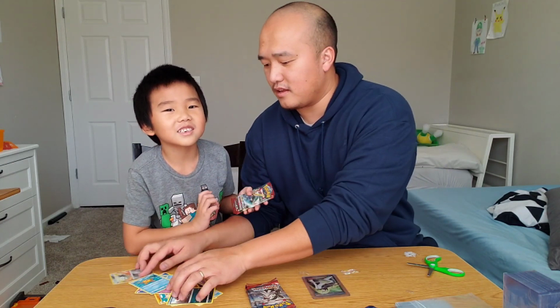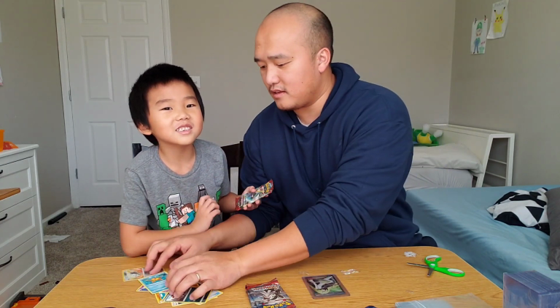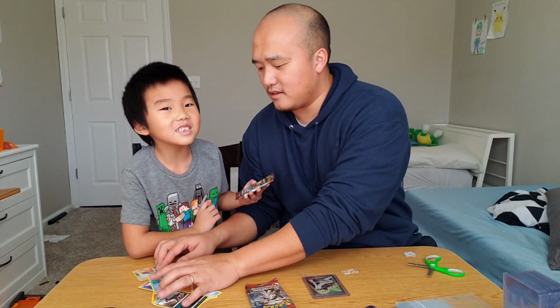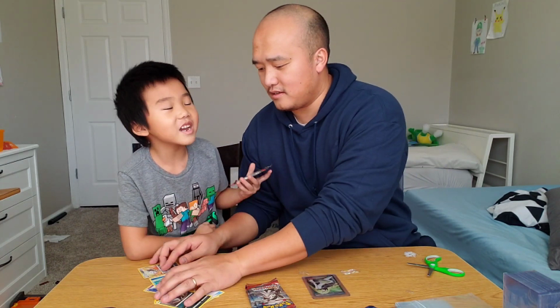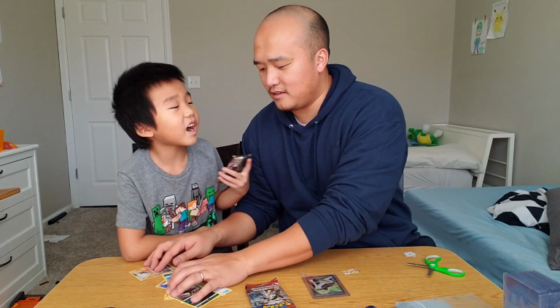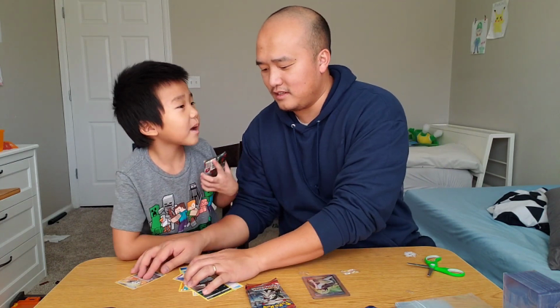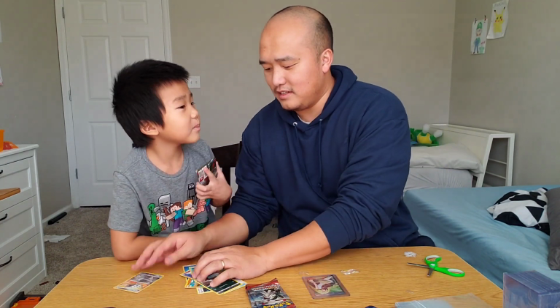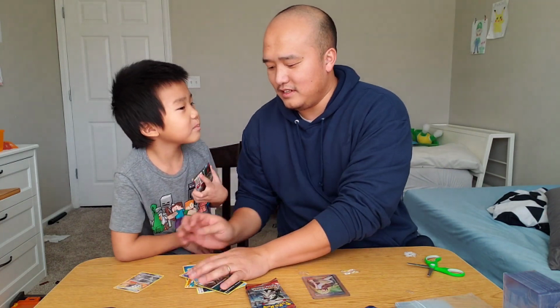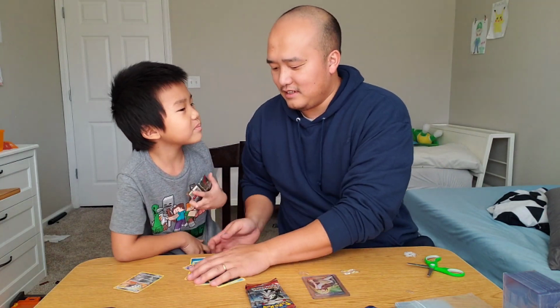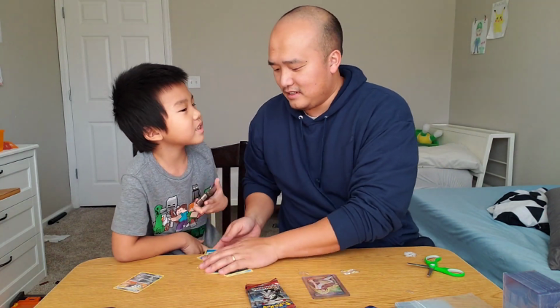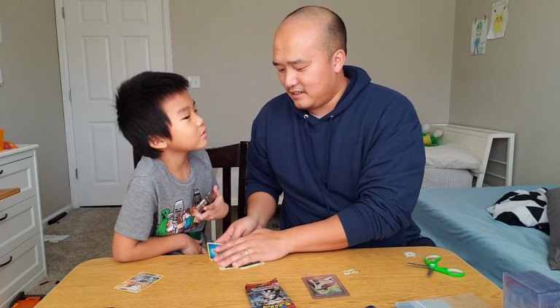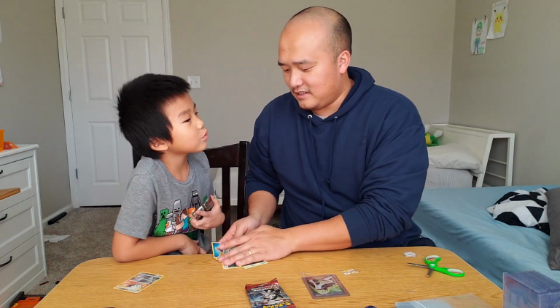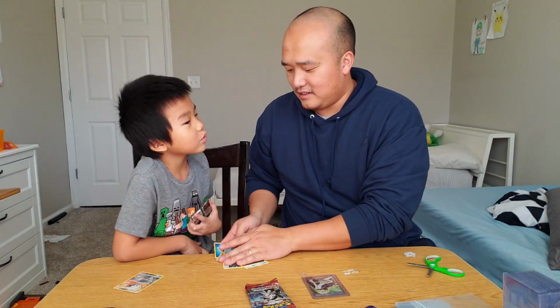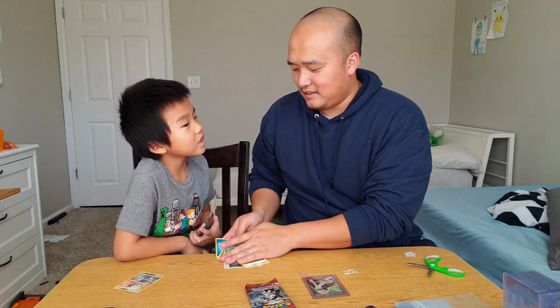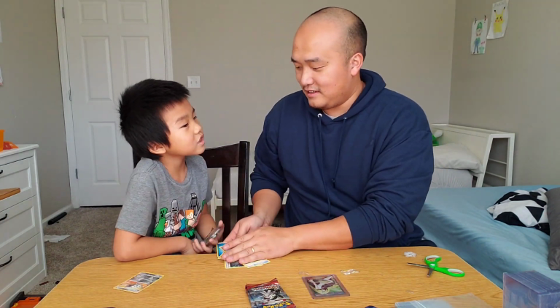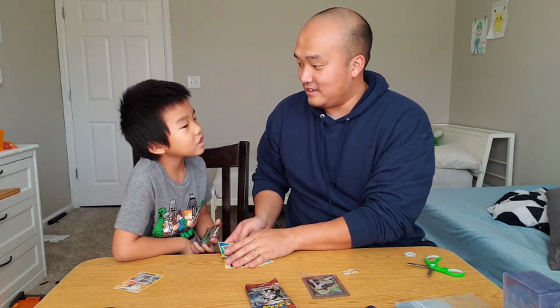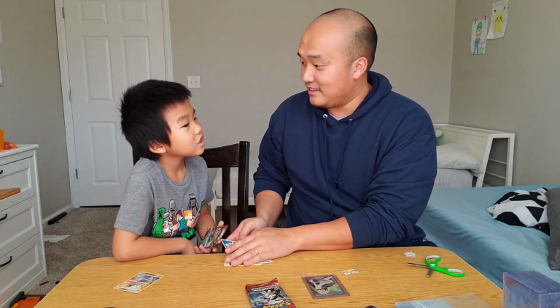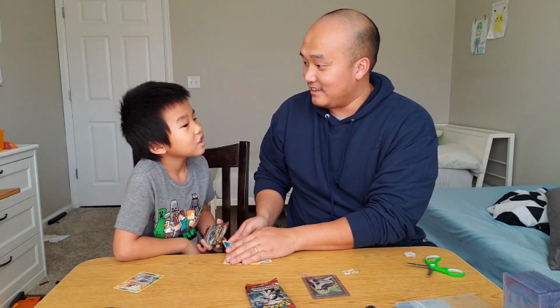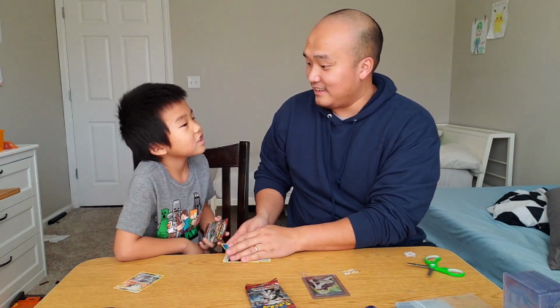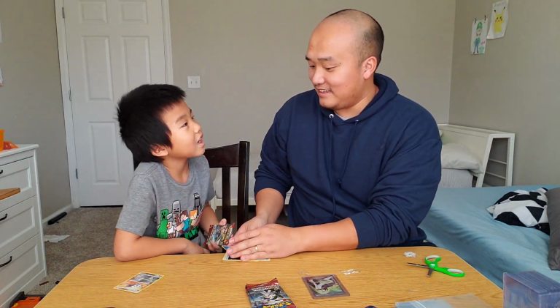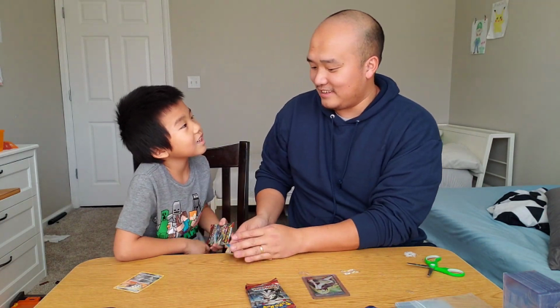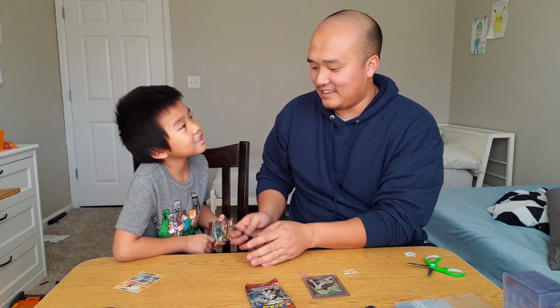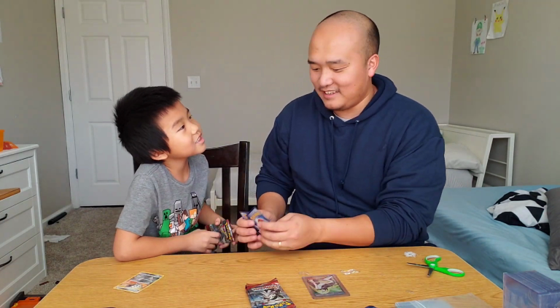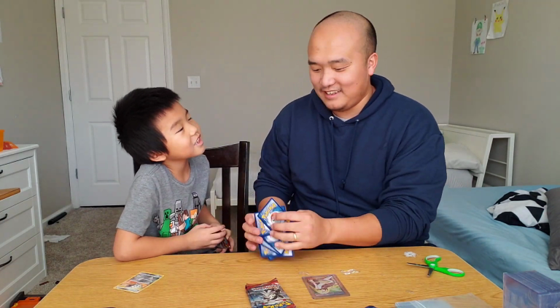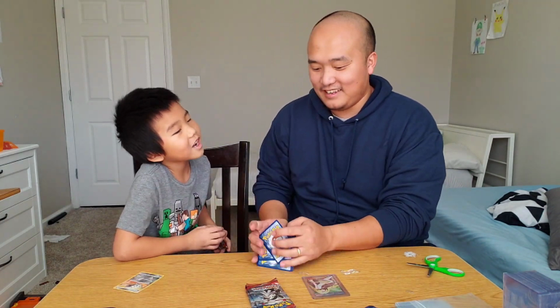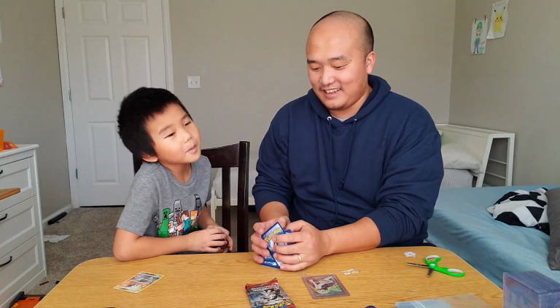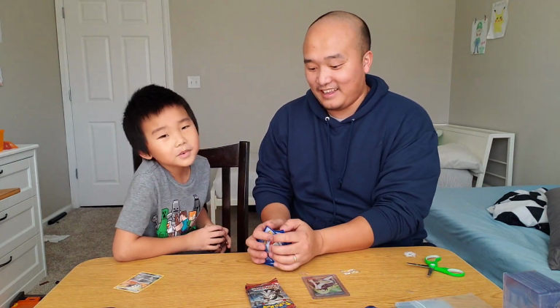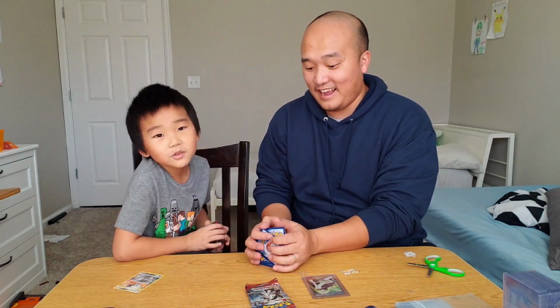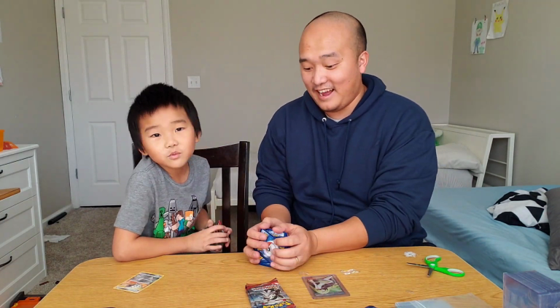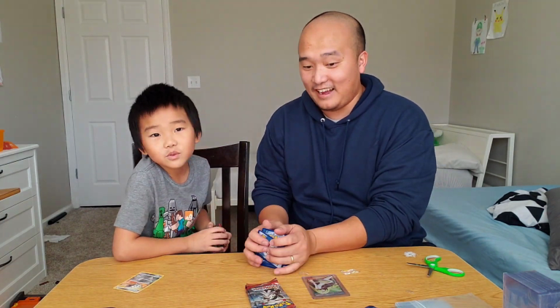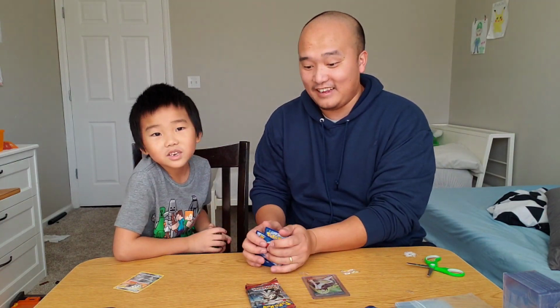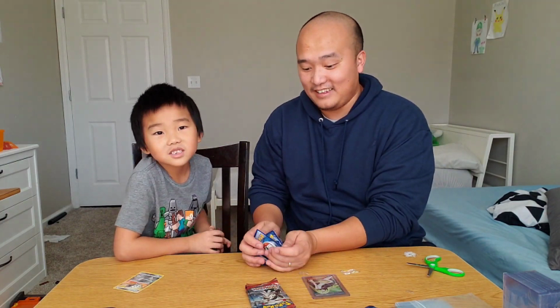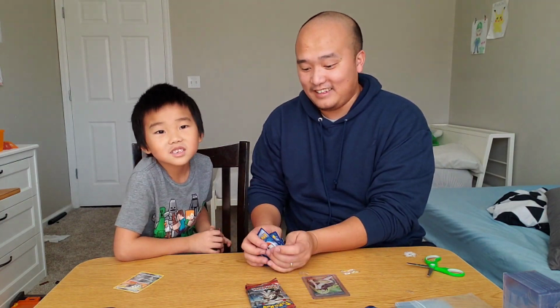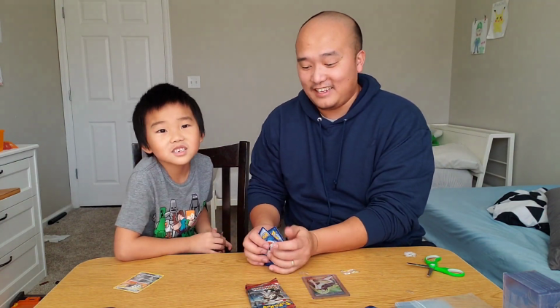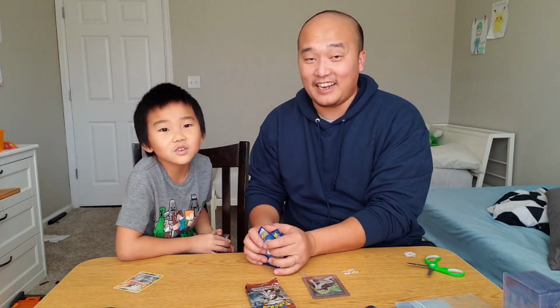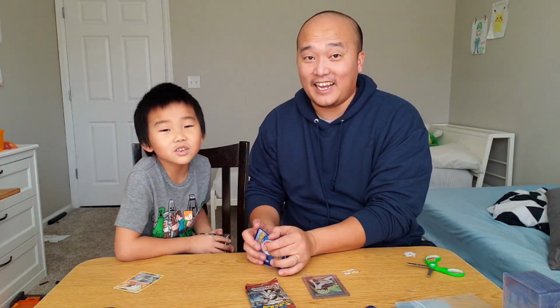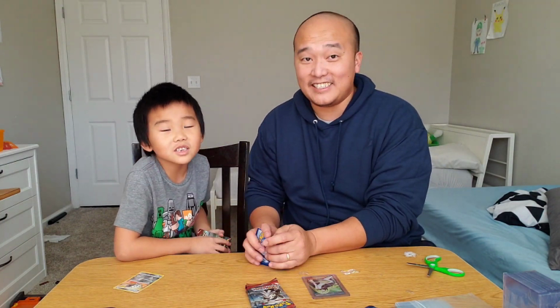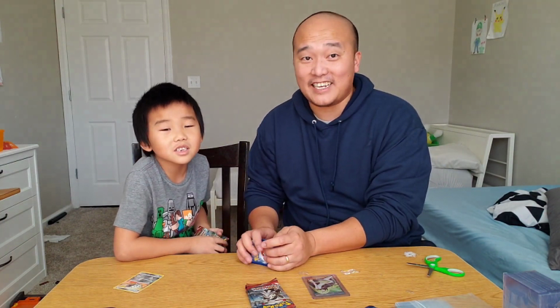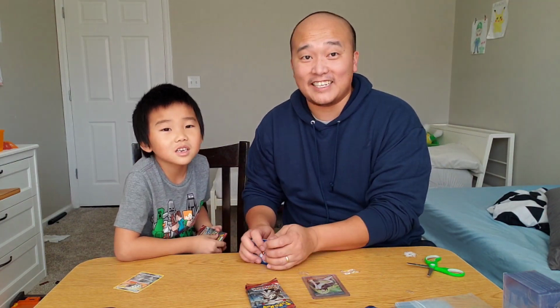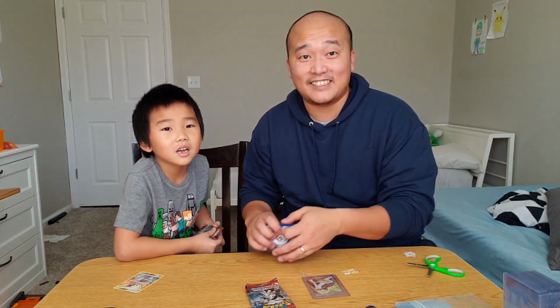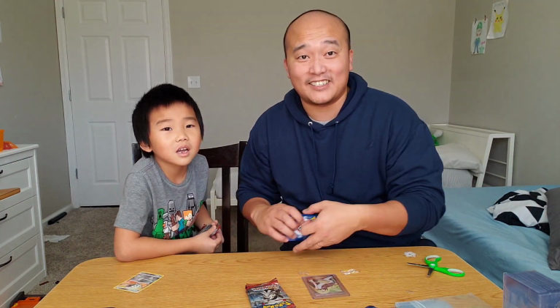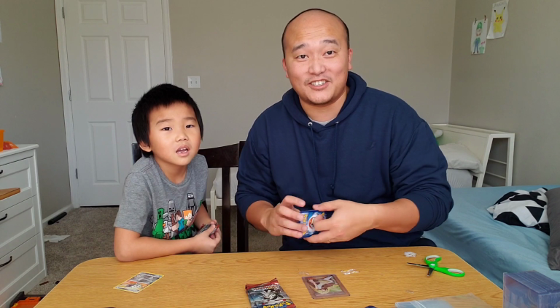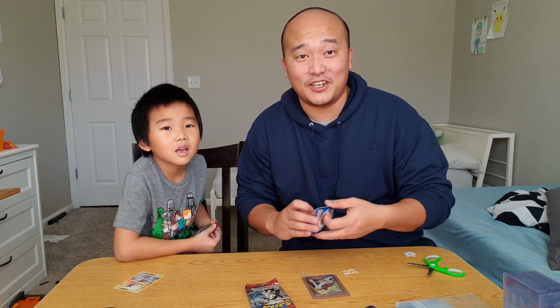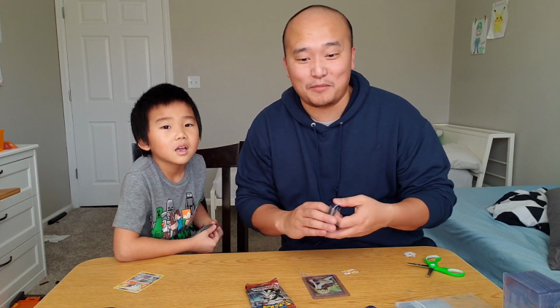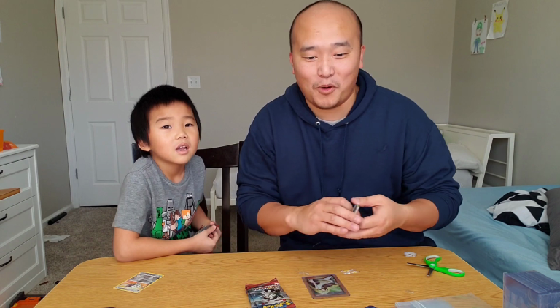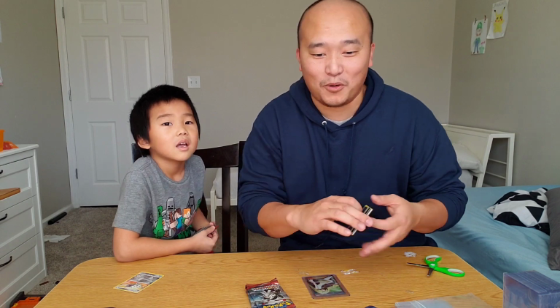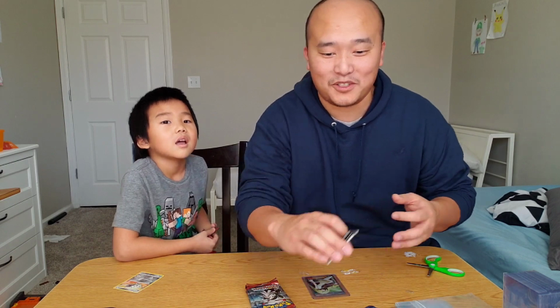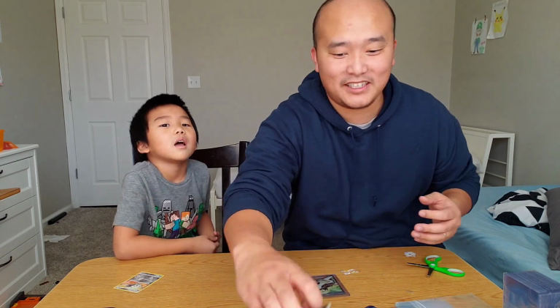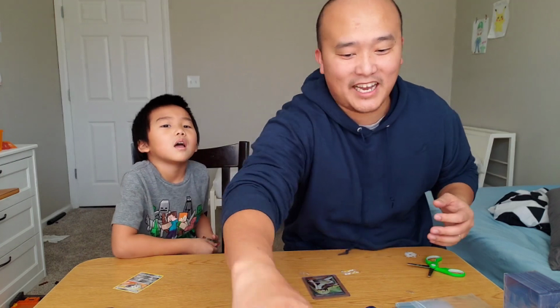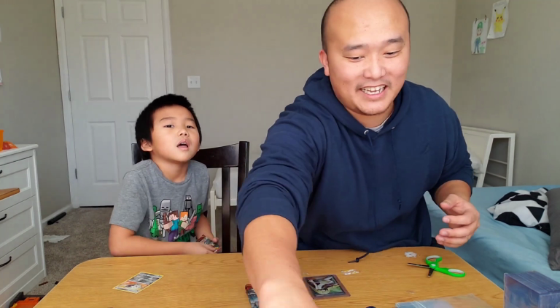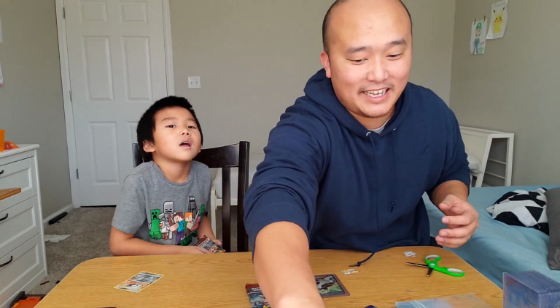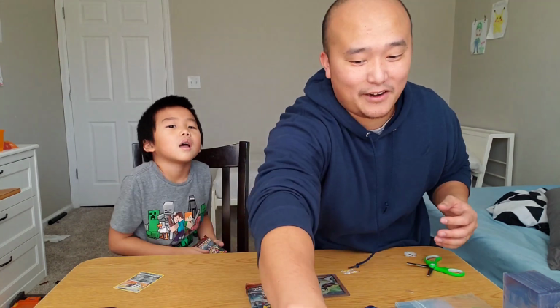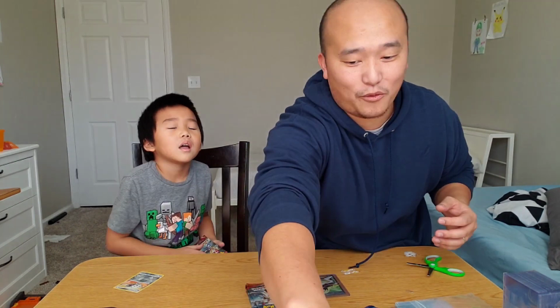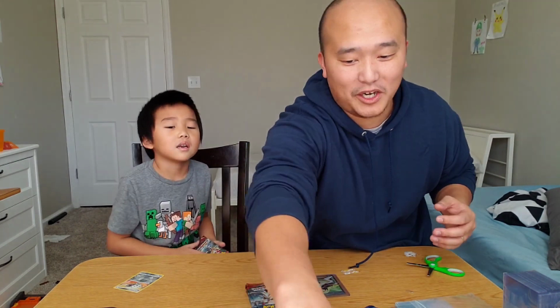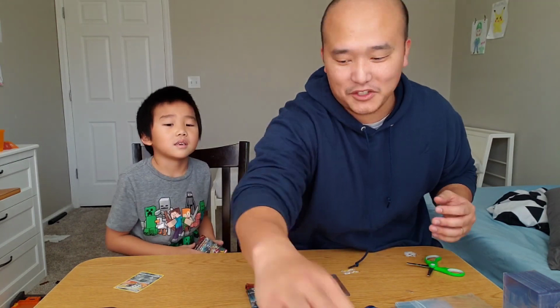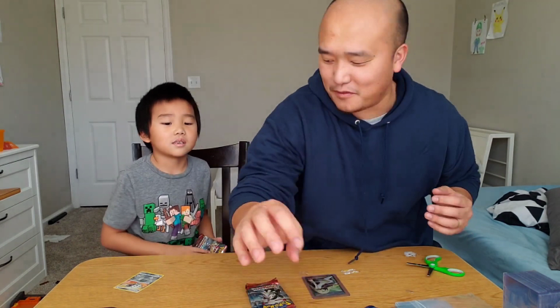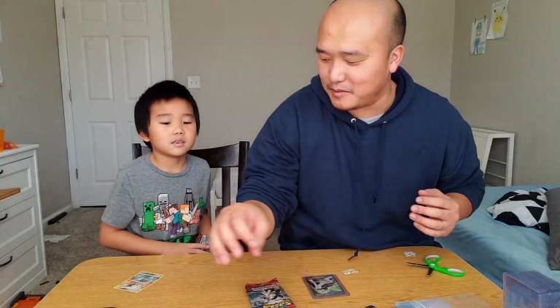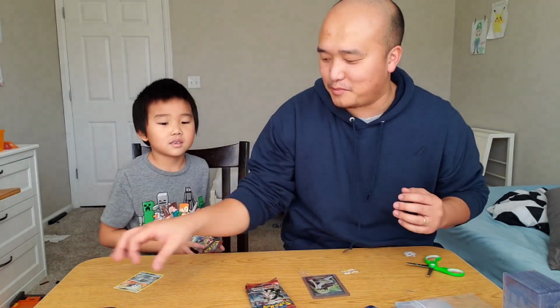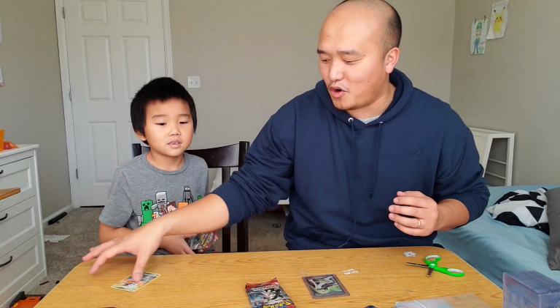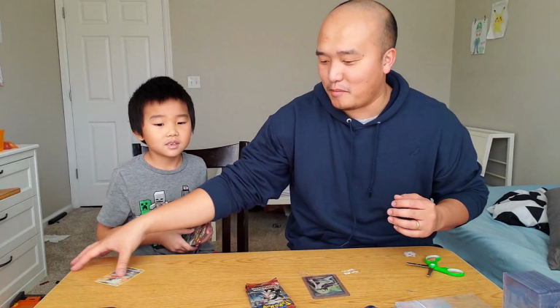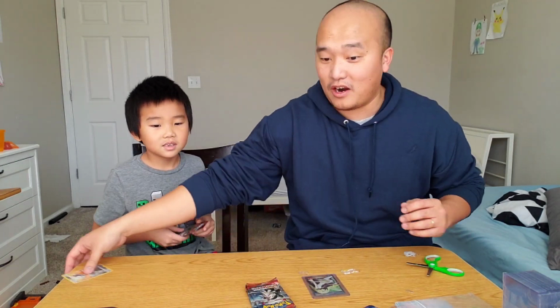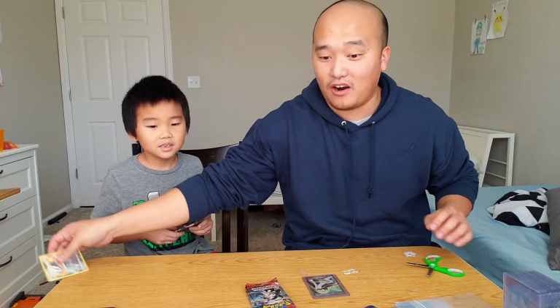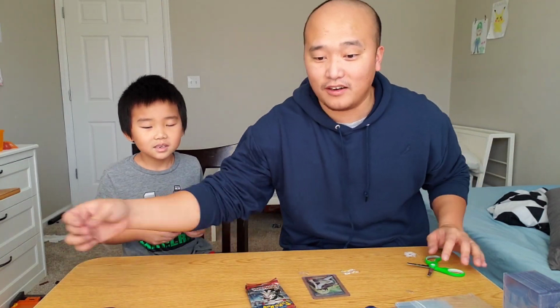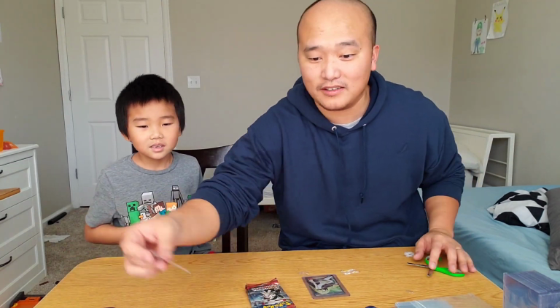Because we're trying to get rich. Elijah's got such good pulls — he's kind of getting rich from his Pokémon cards.